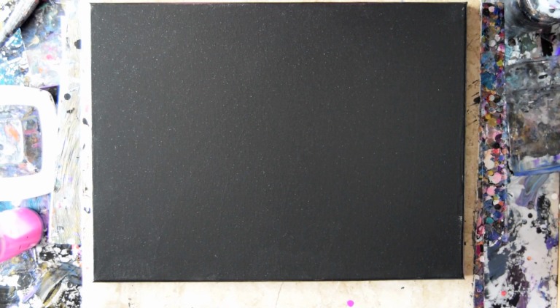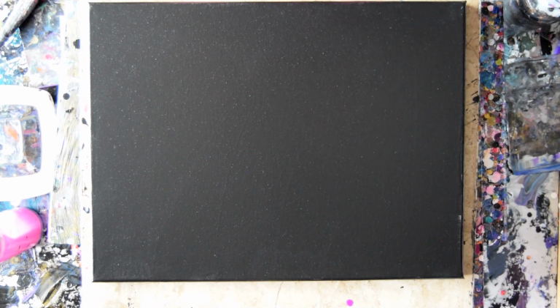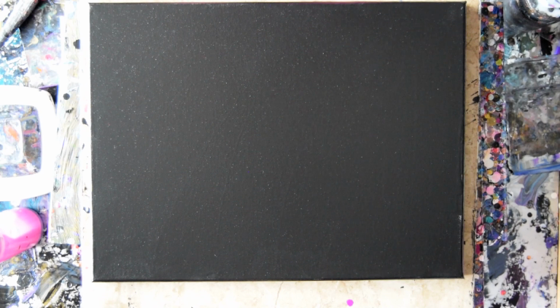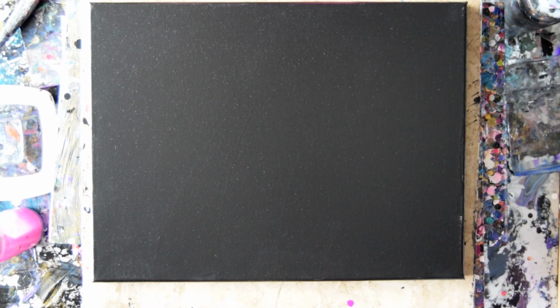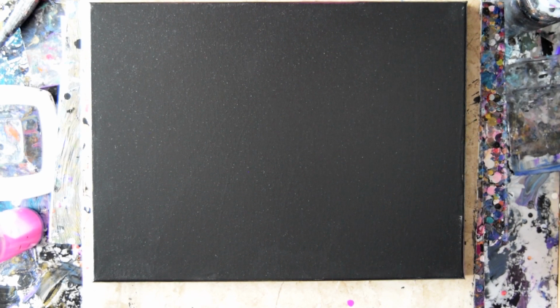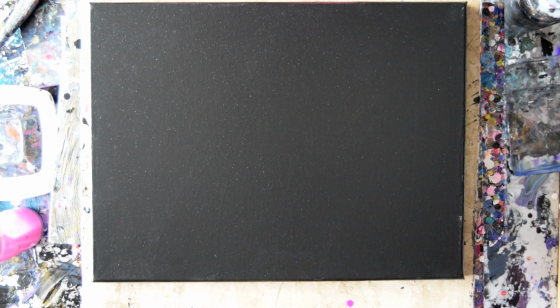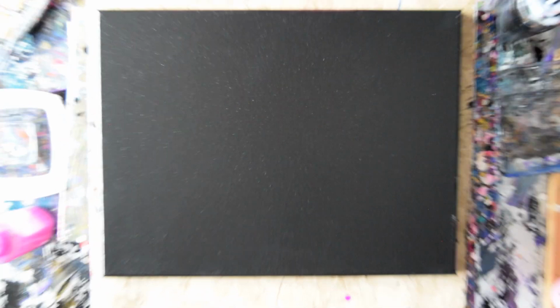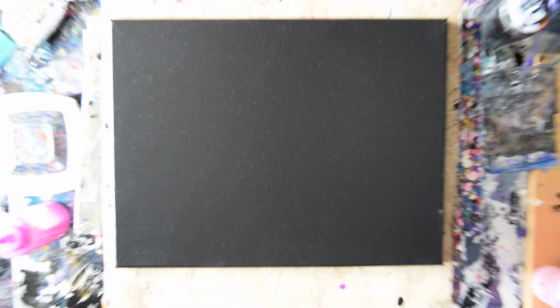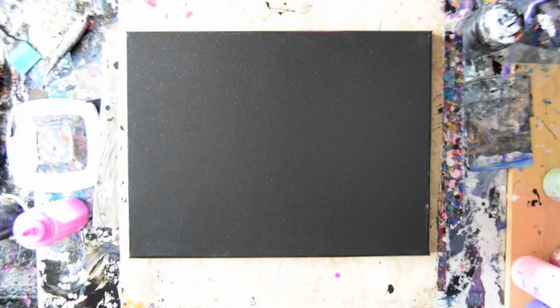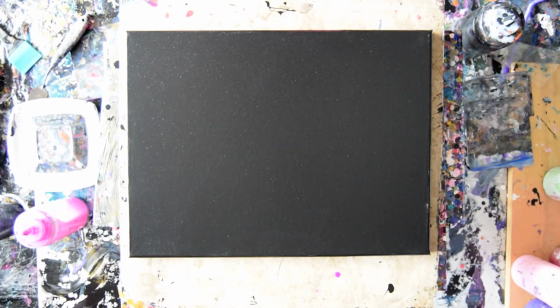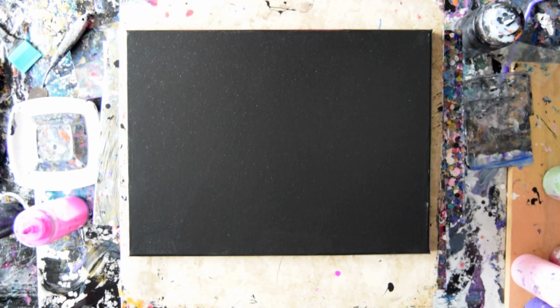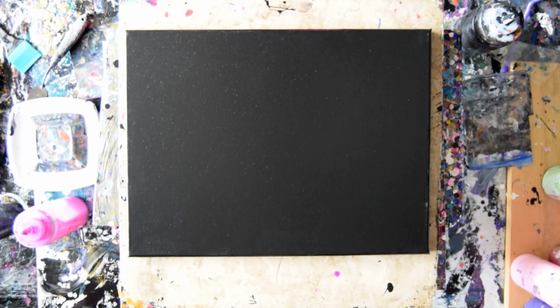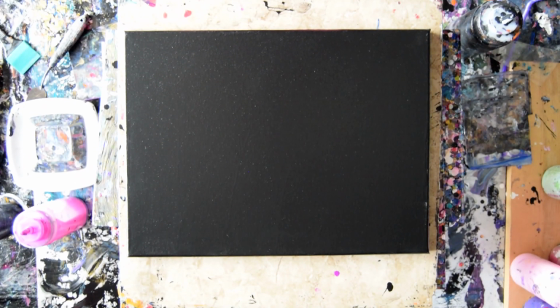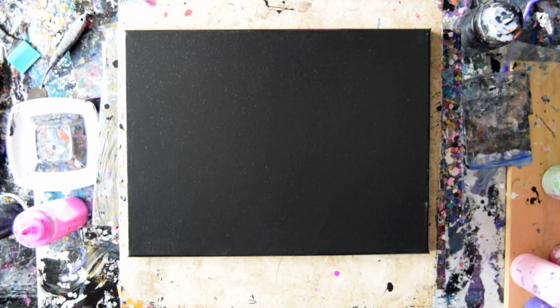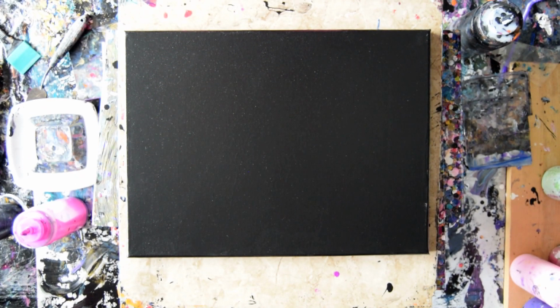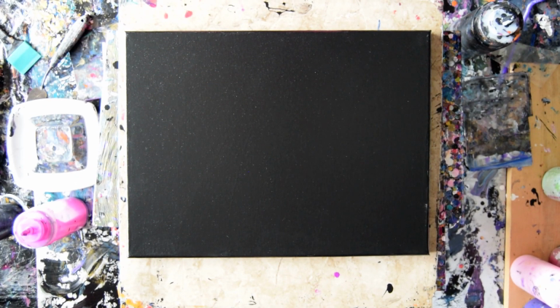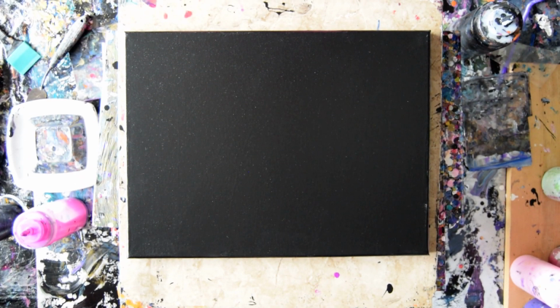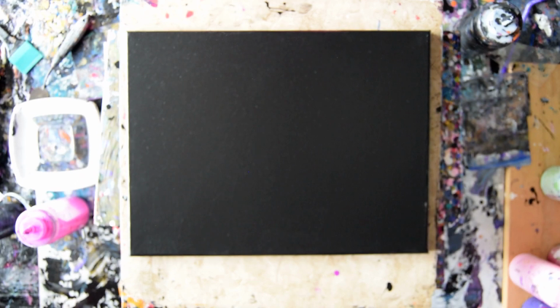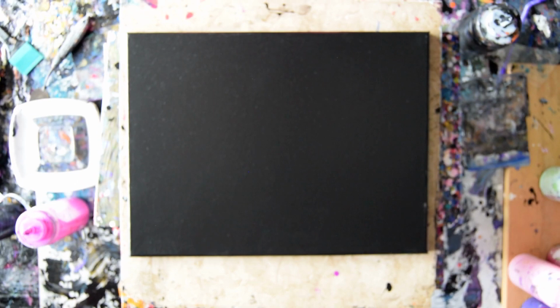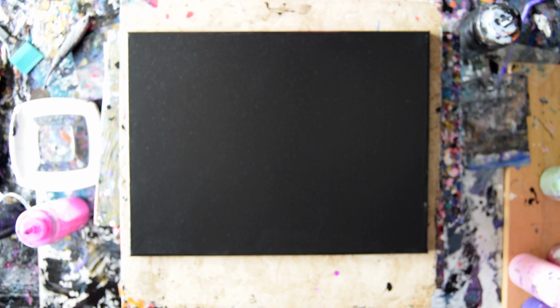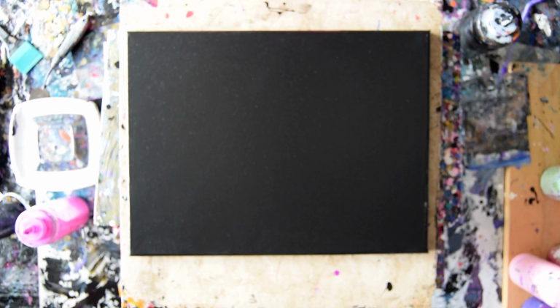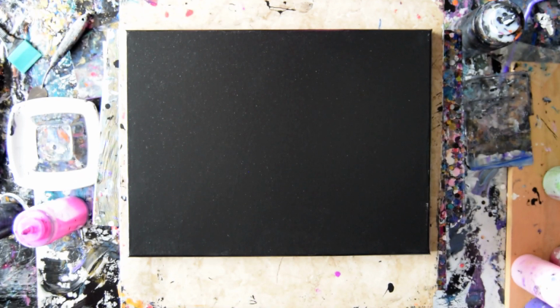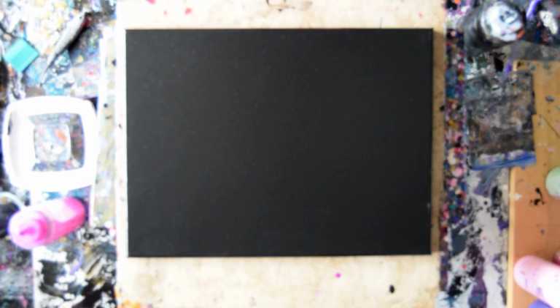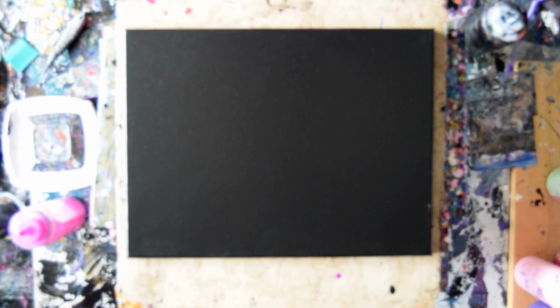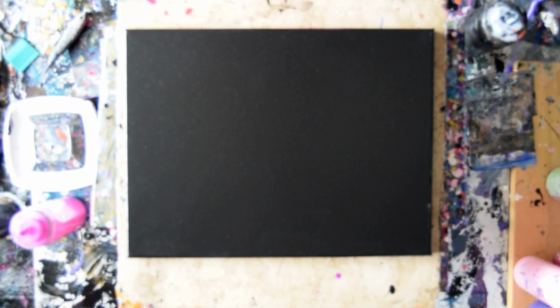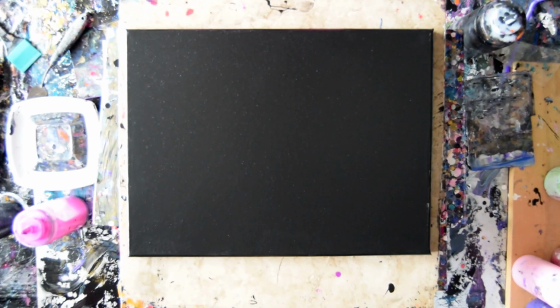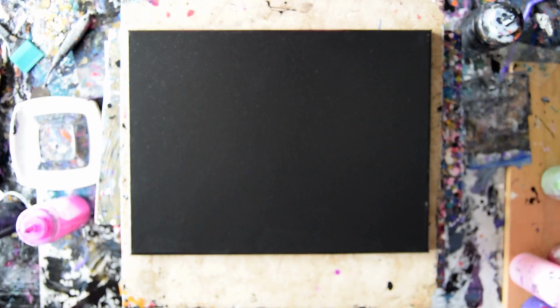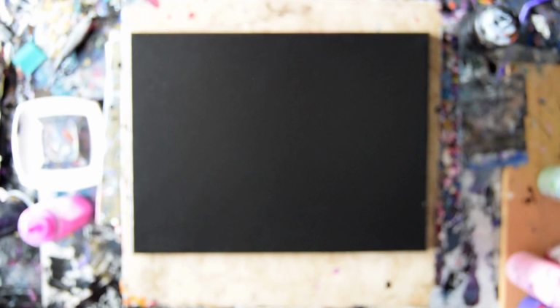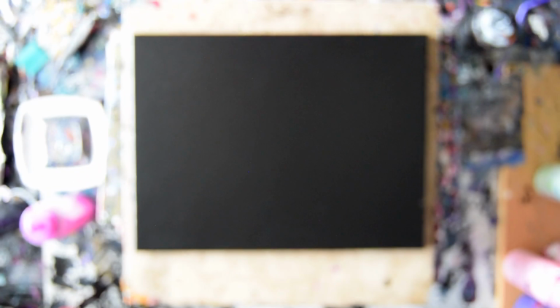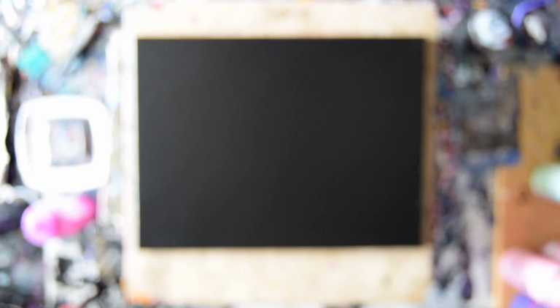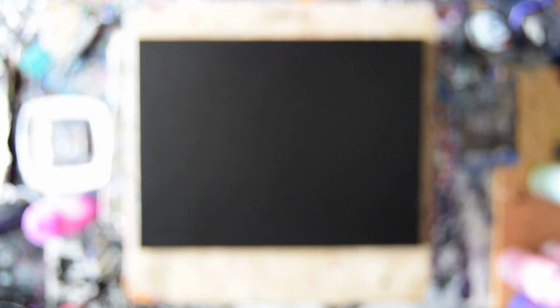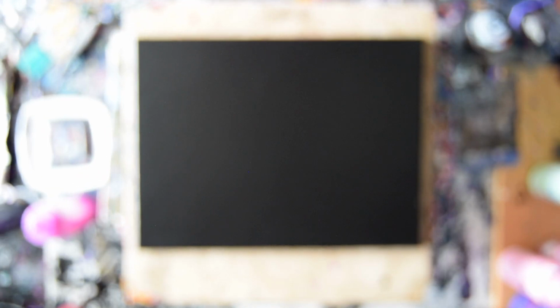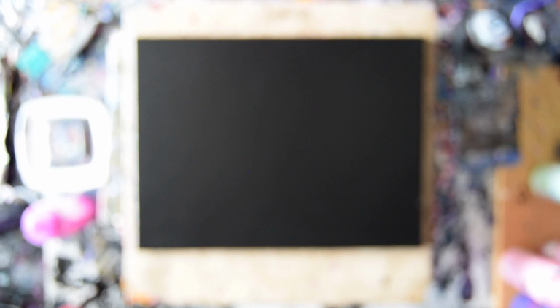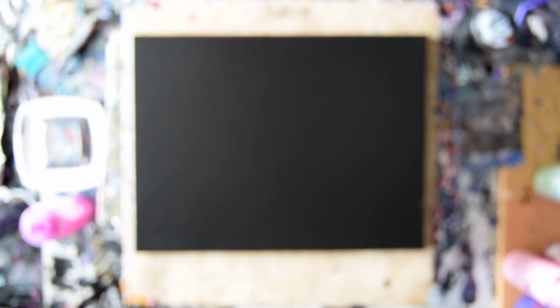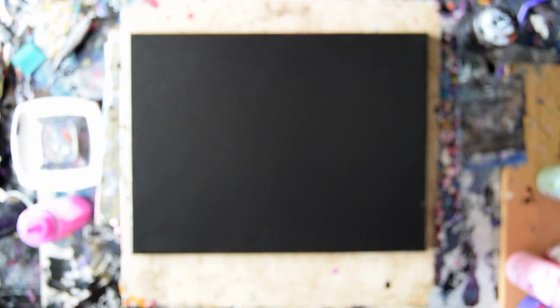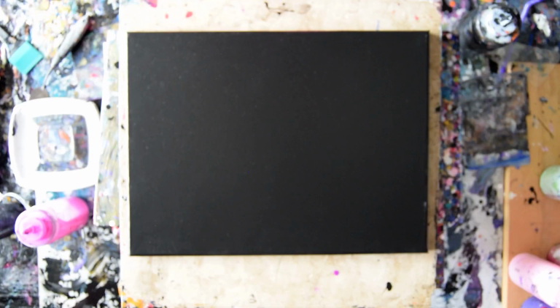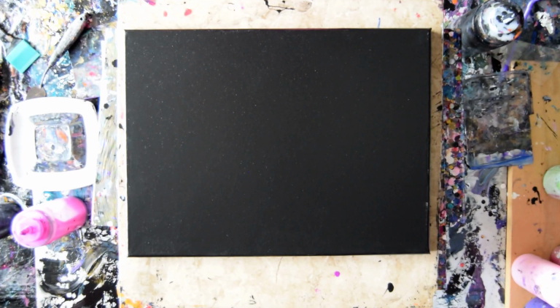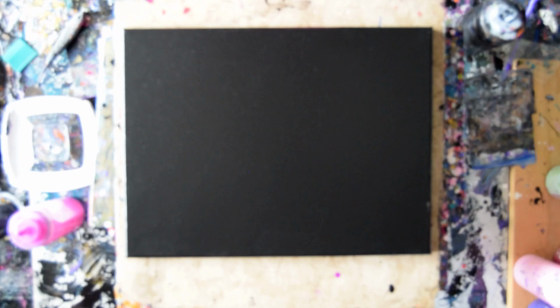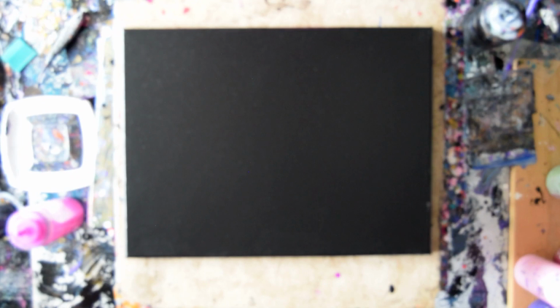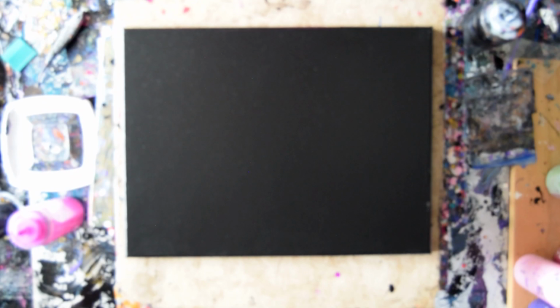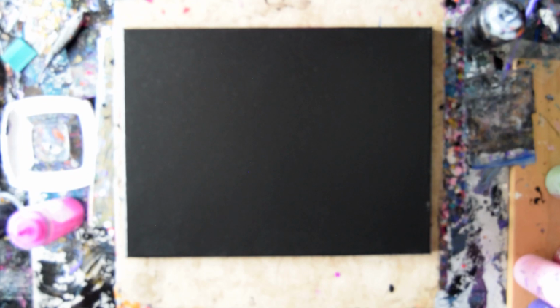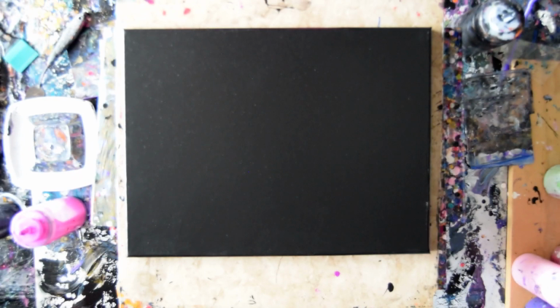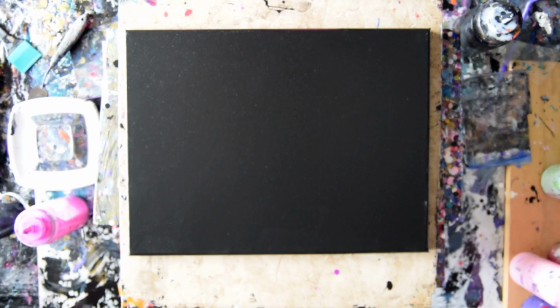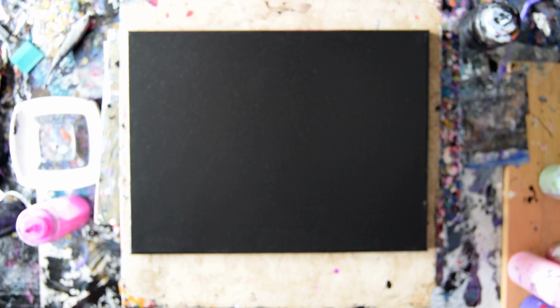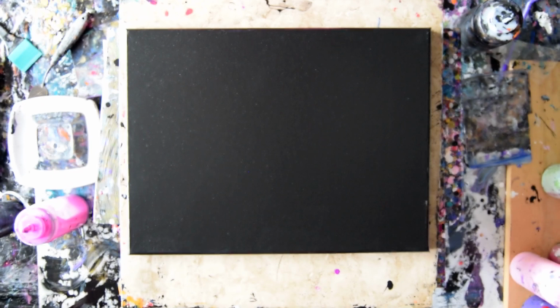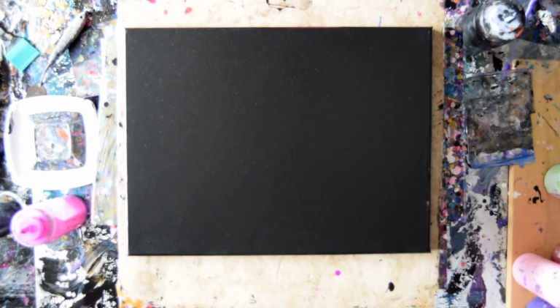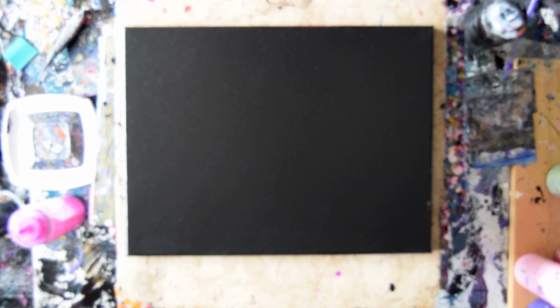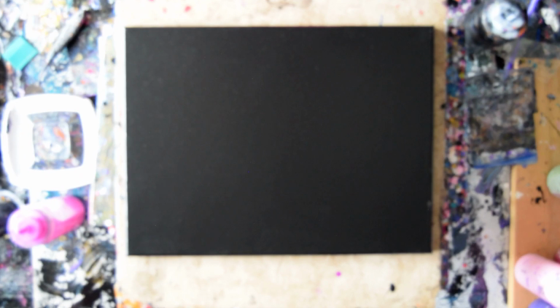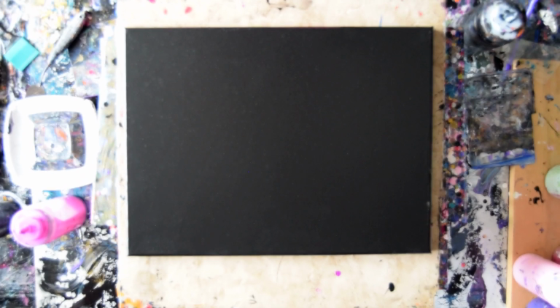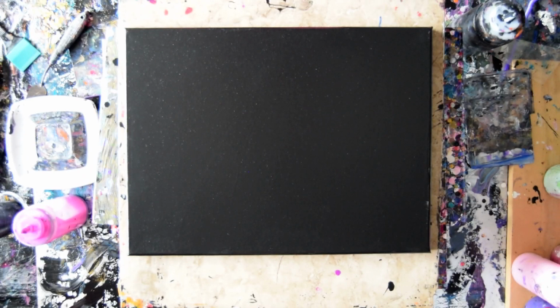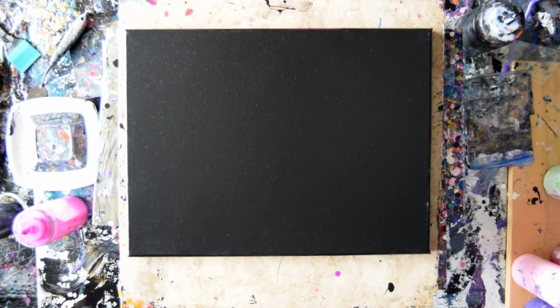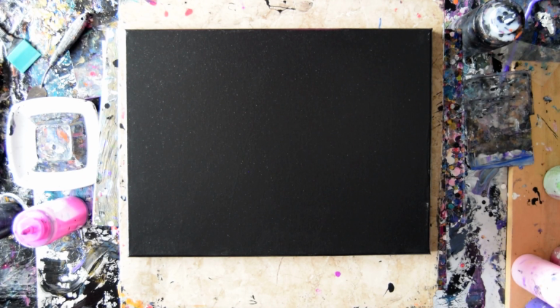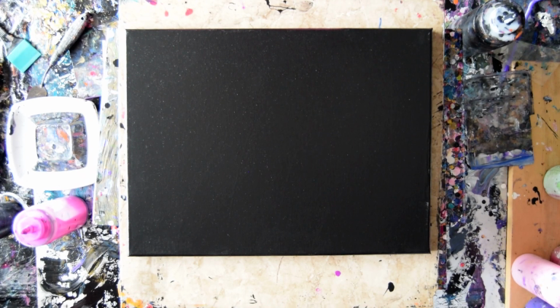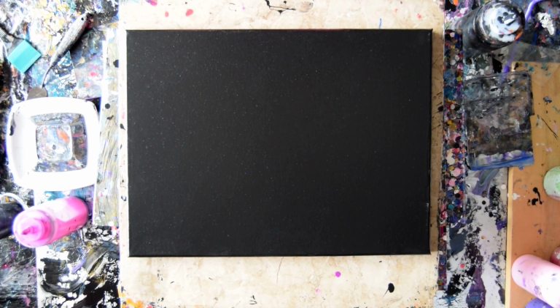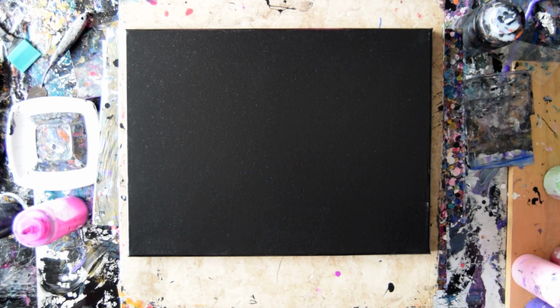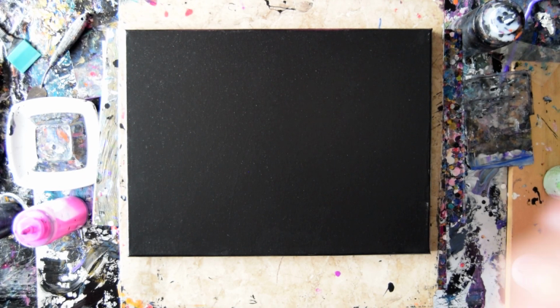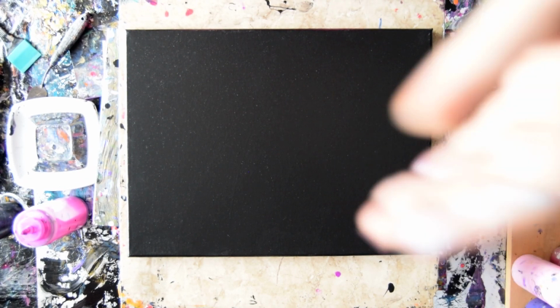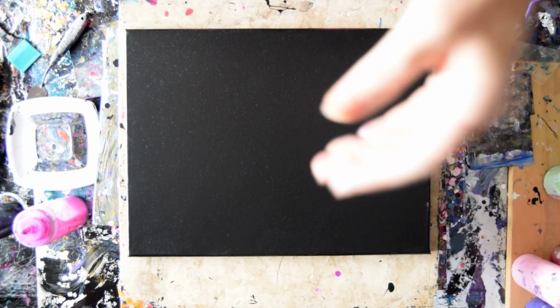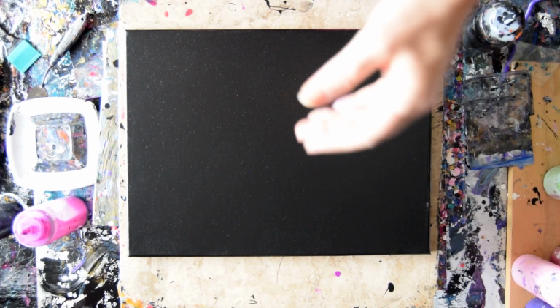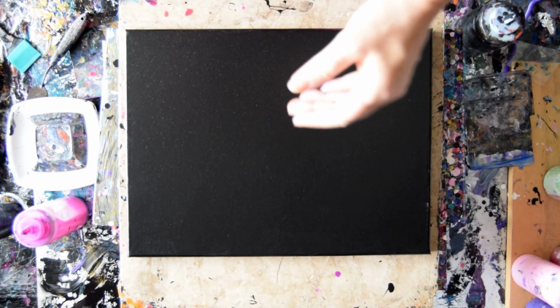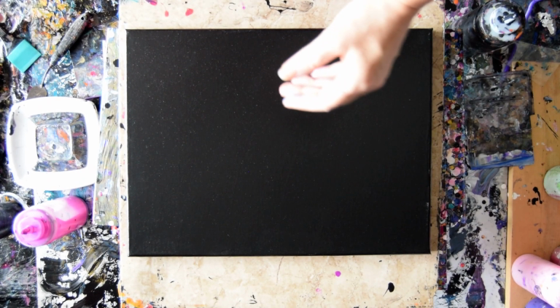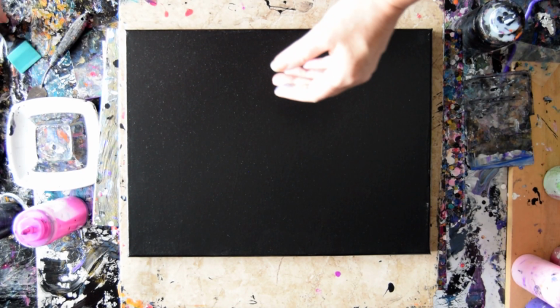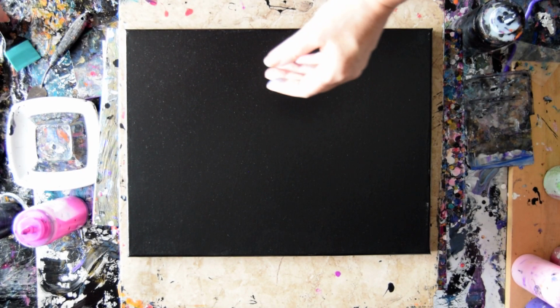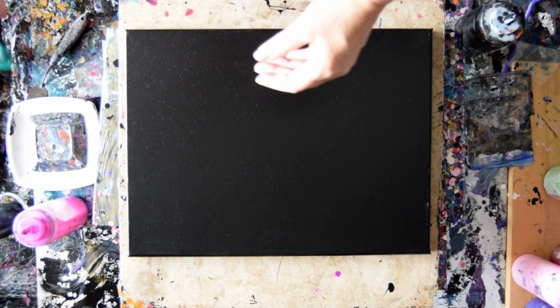Hello again. It's Priscilla Batsell in Spring Hill, Florida at Express Nistar Studio Gallery with a 12-inch canvas.